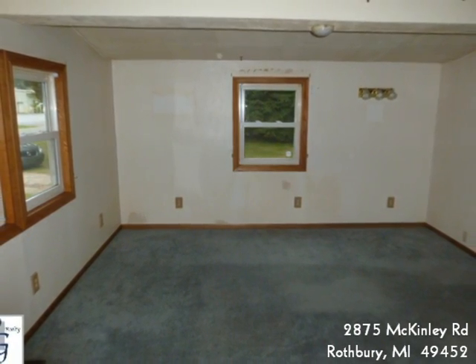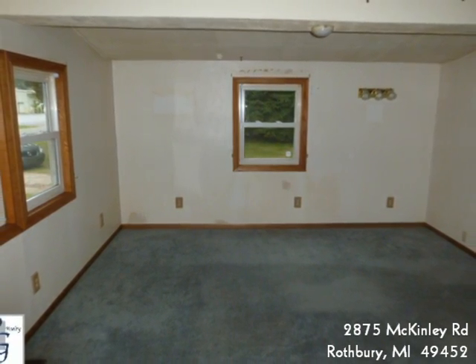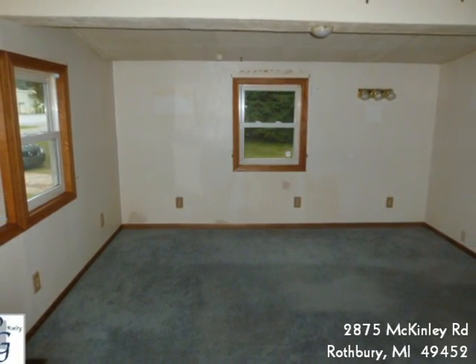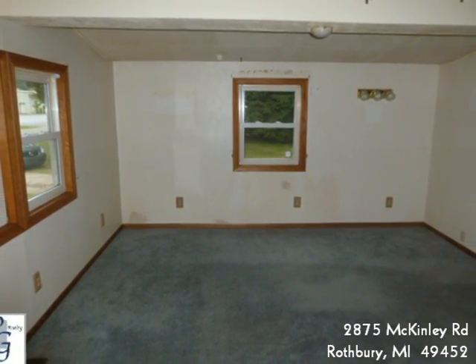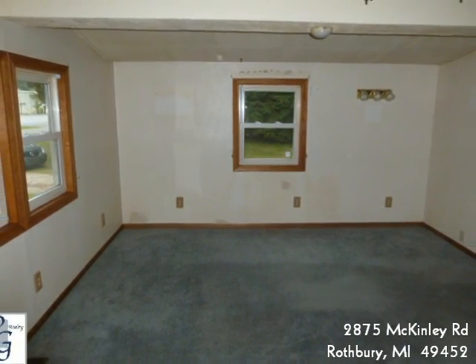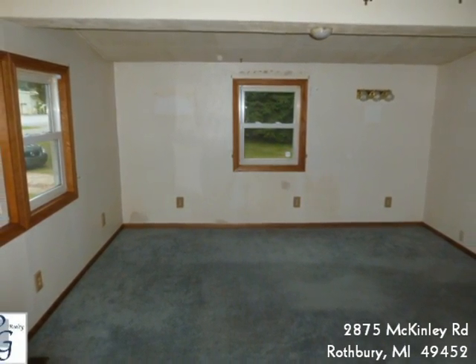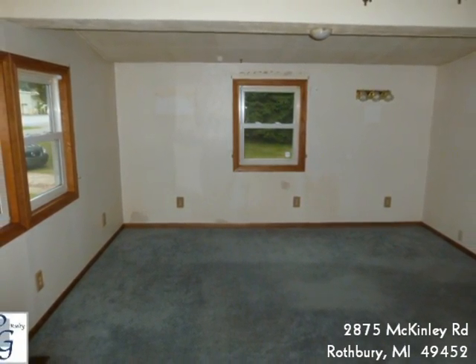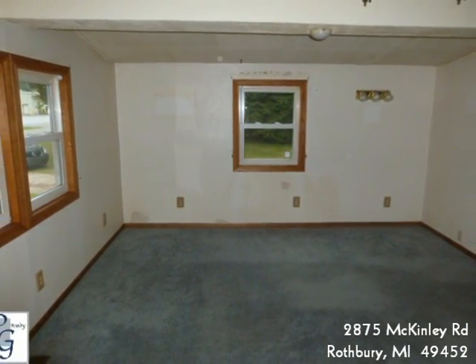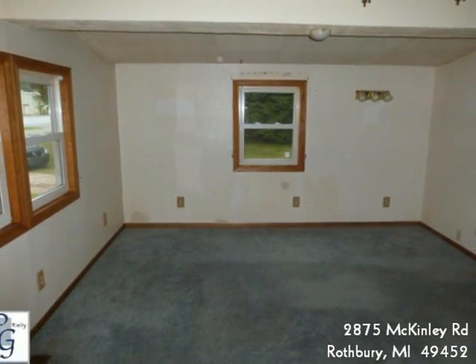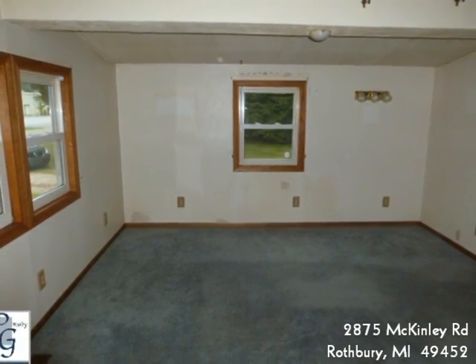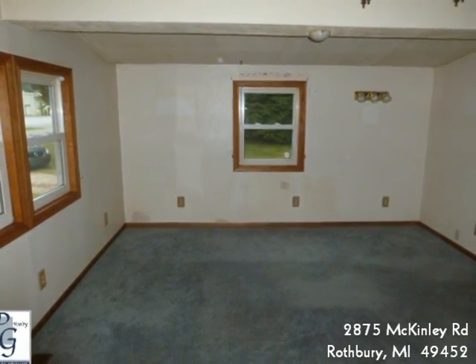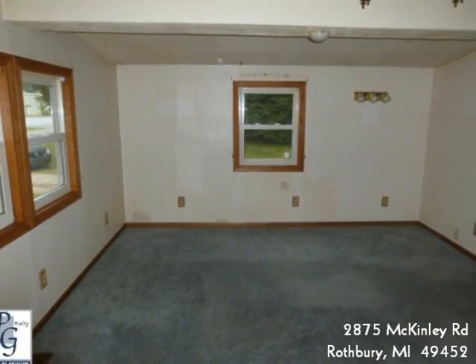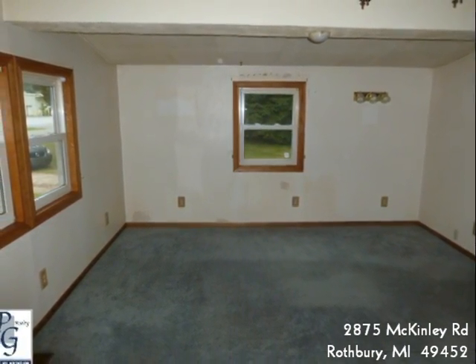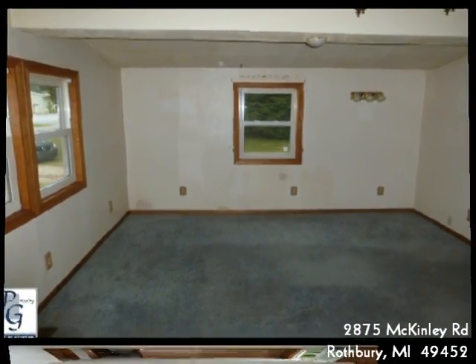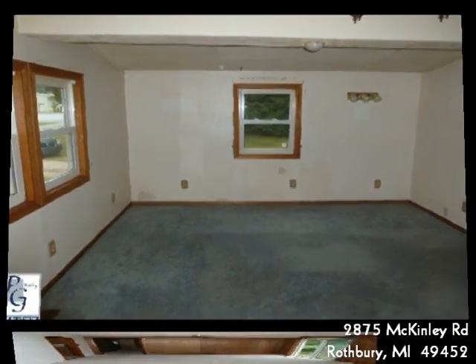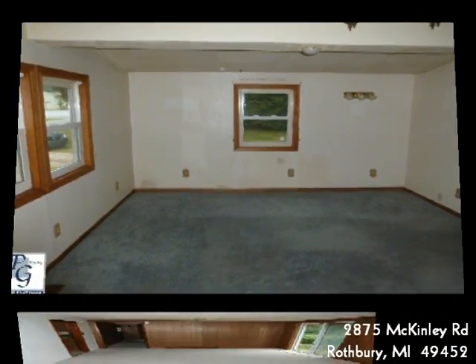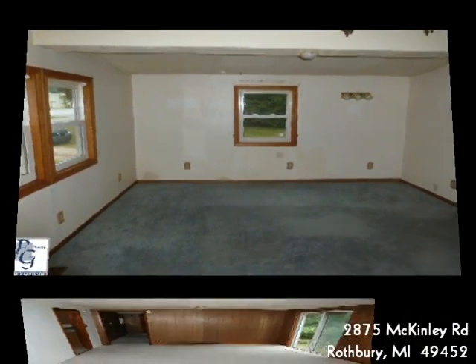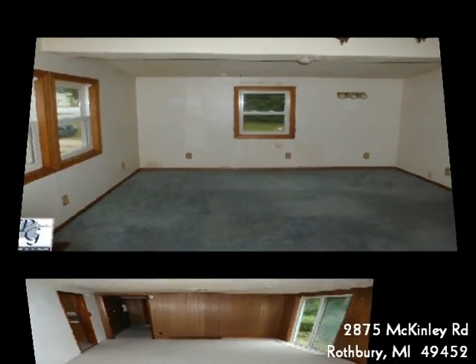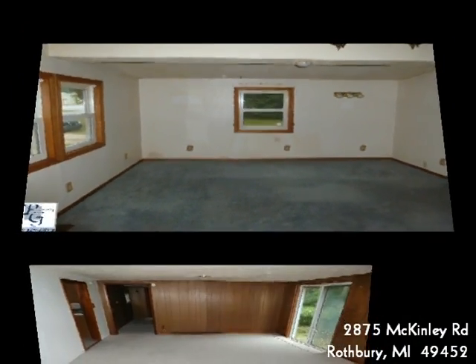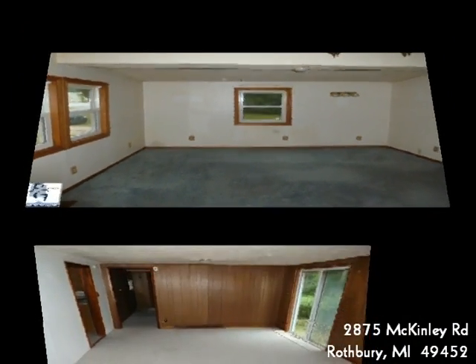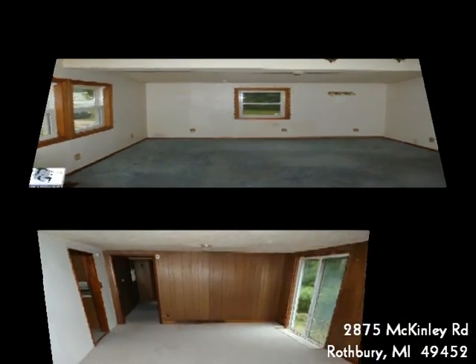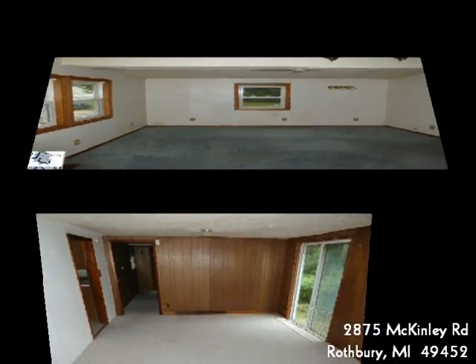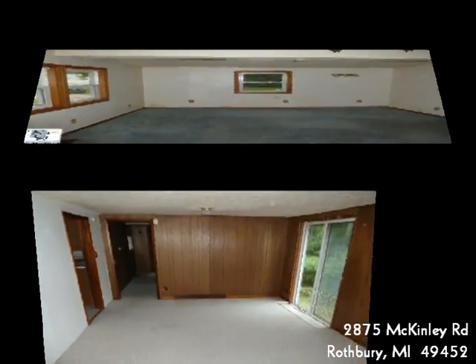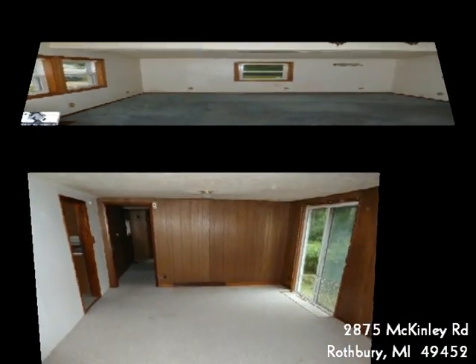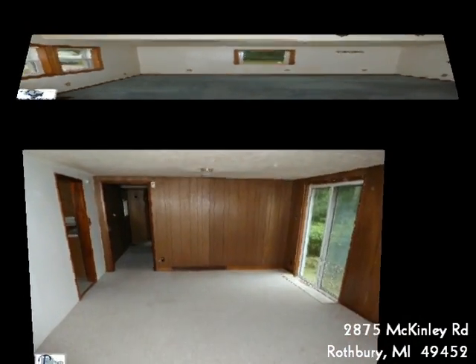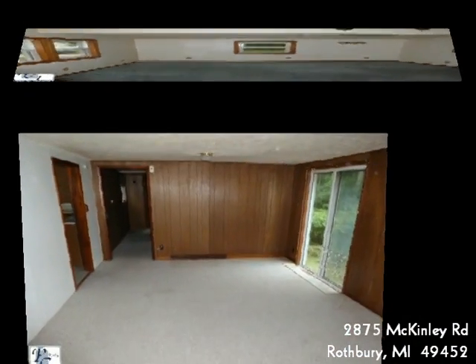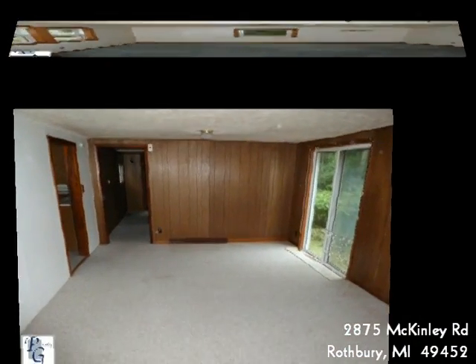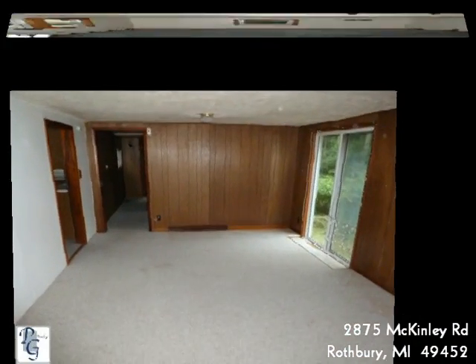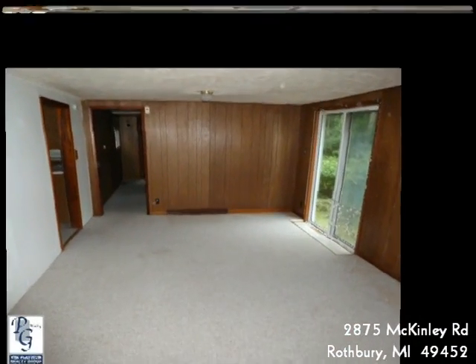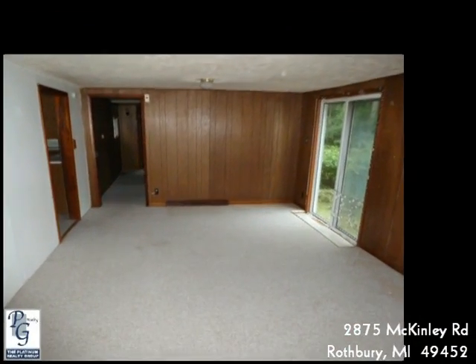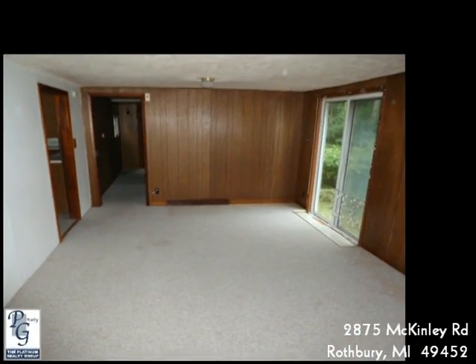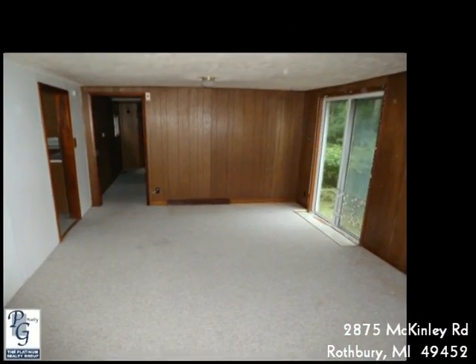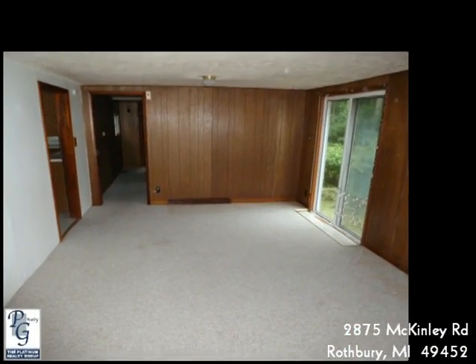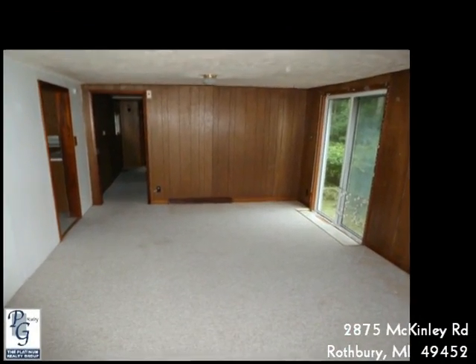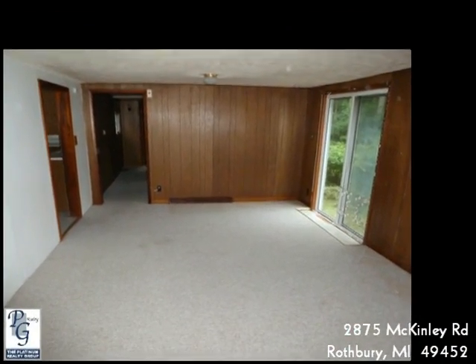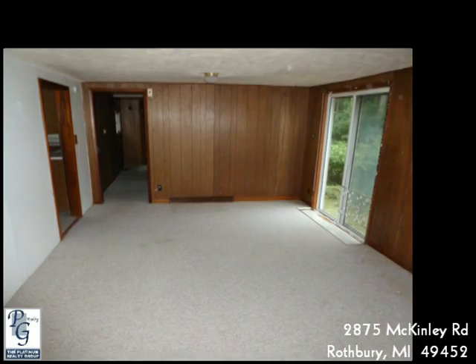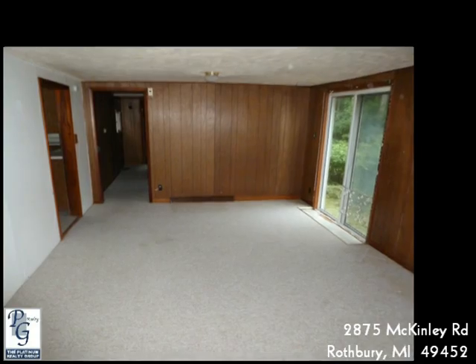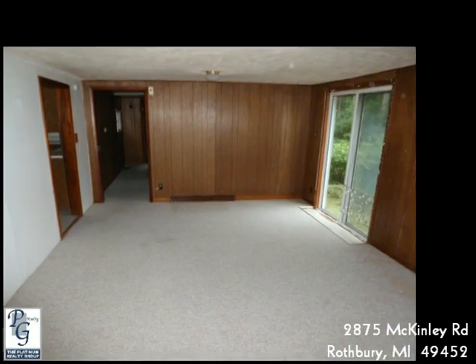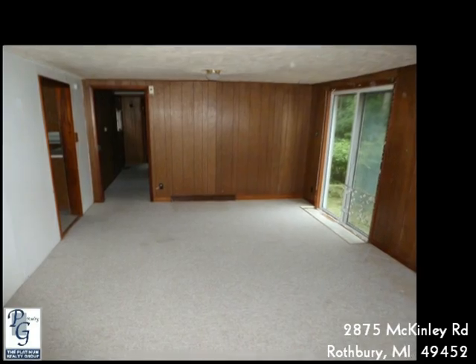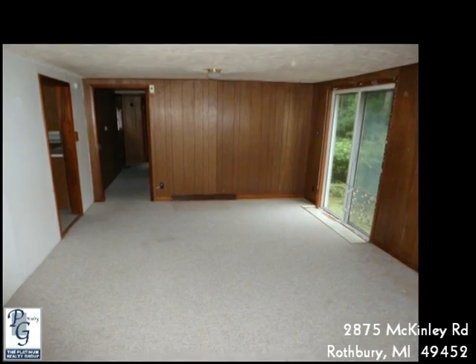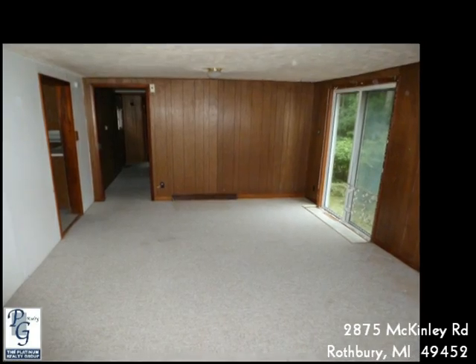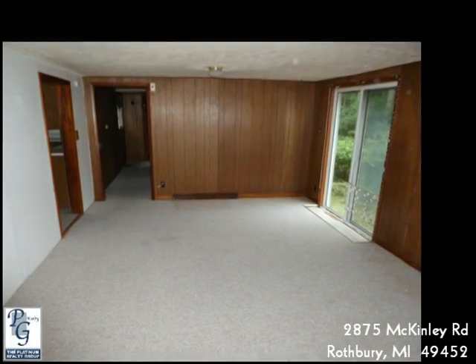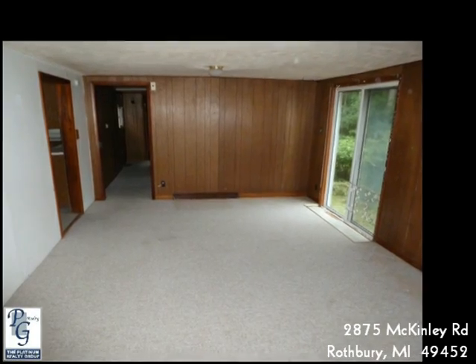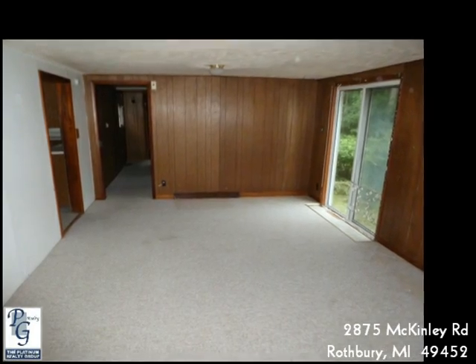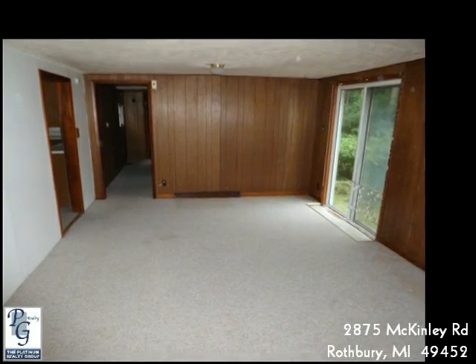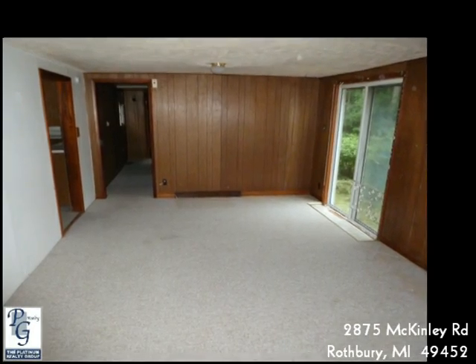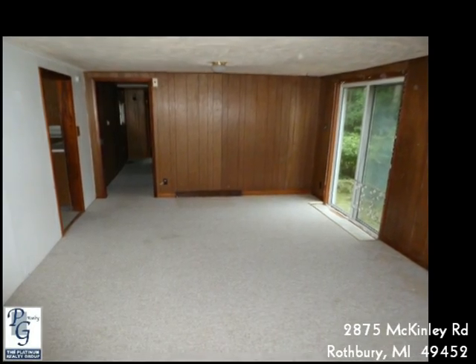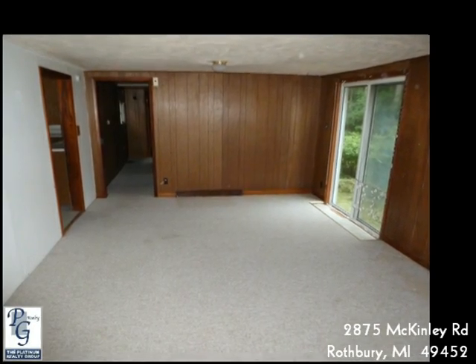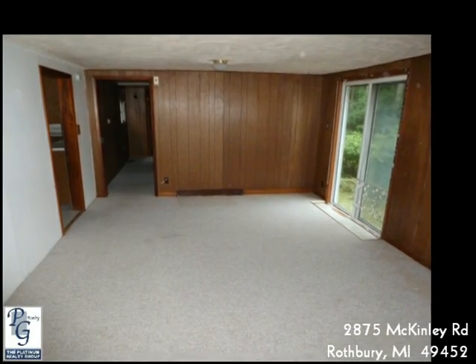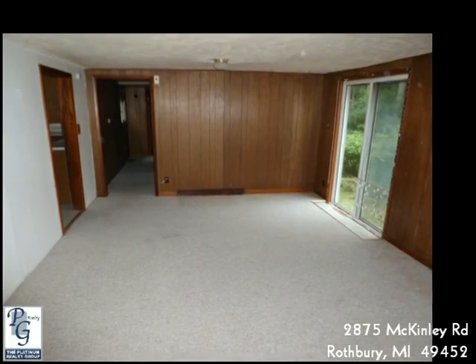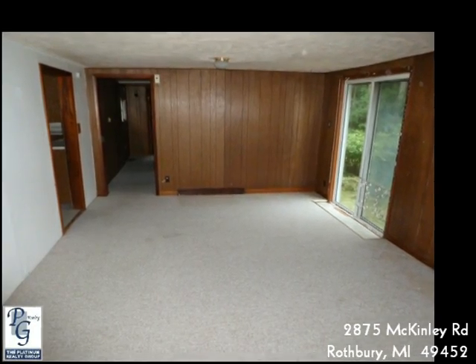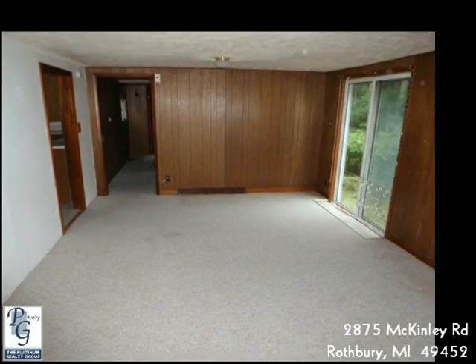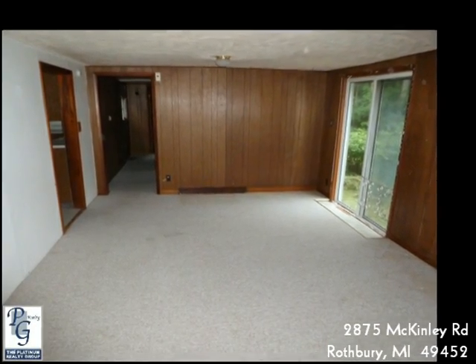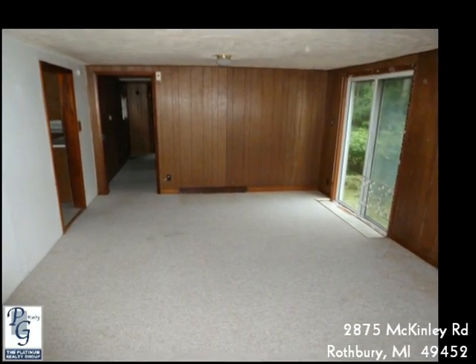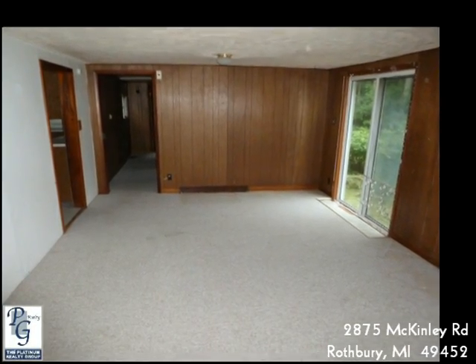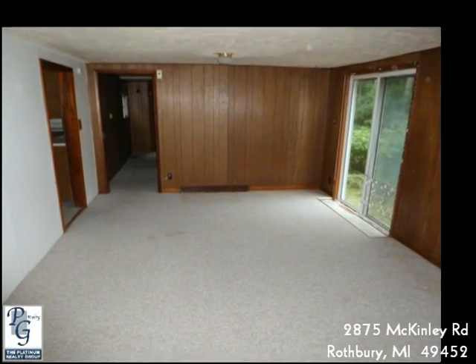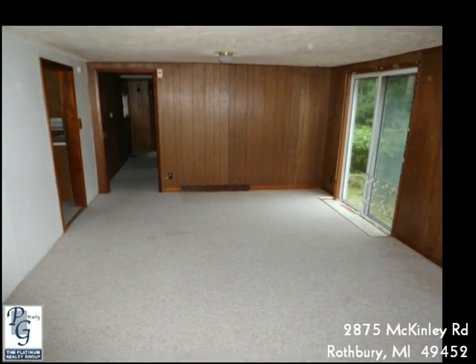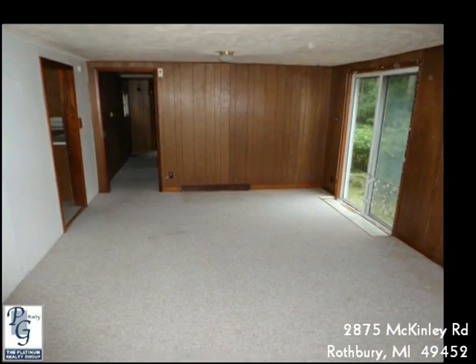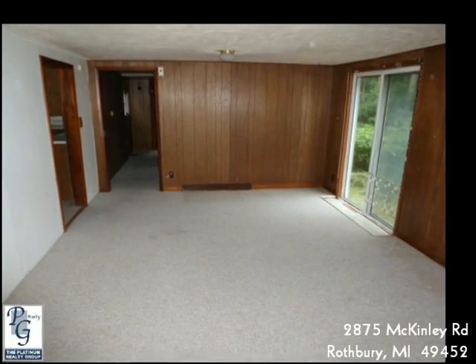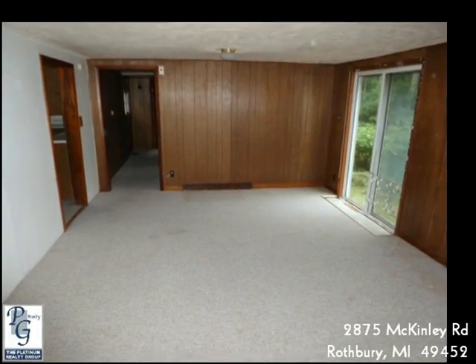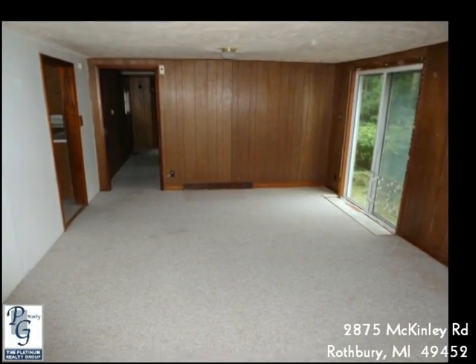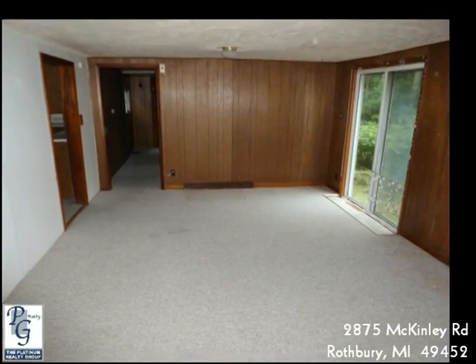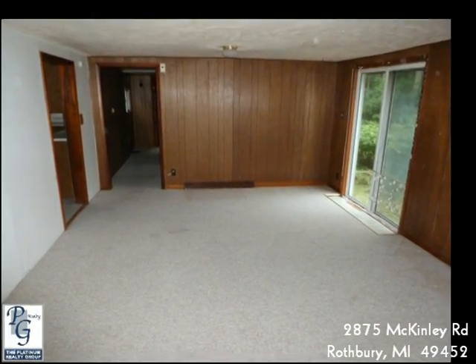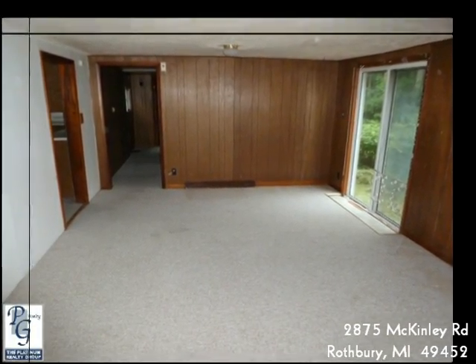The partial basement and two-stall garage will provide you ample storage space. The home needs some work, but don't let that keep you away.